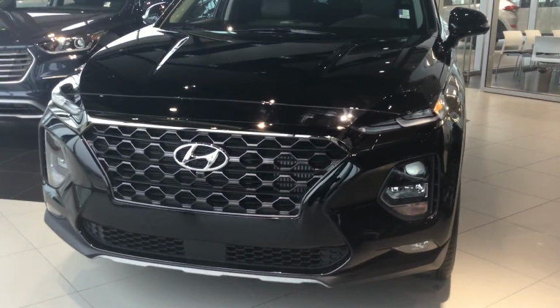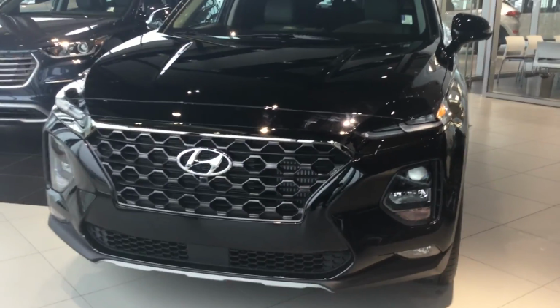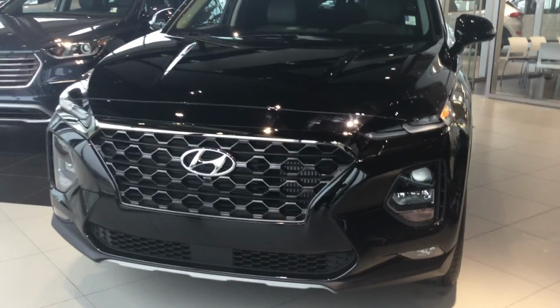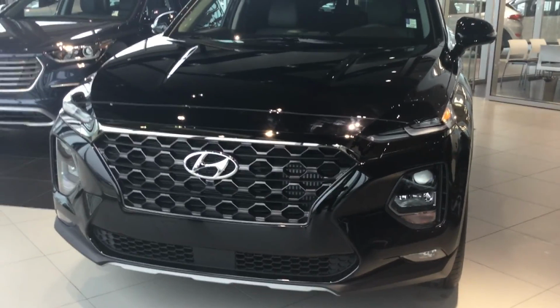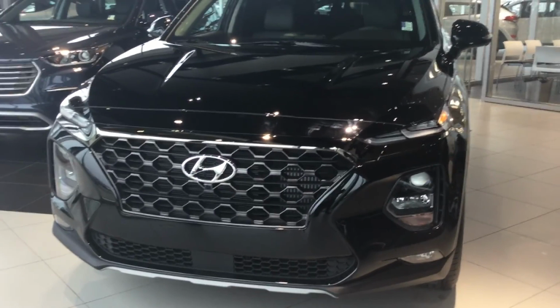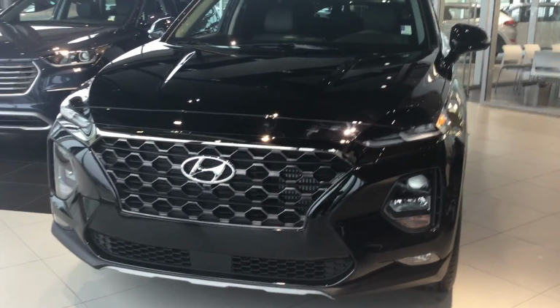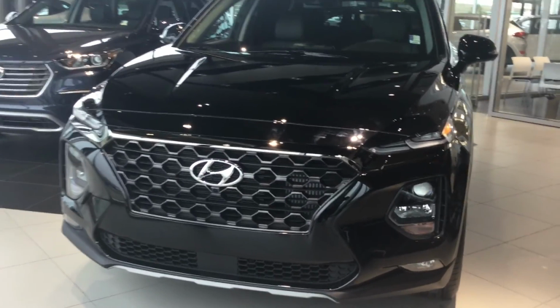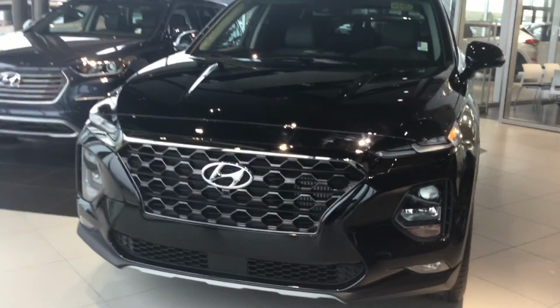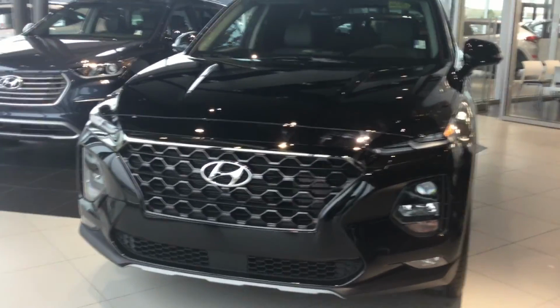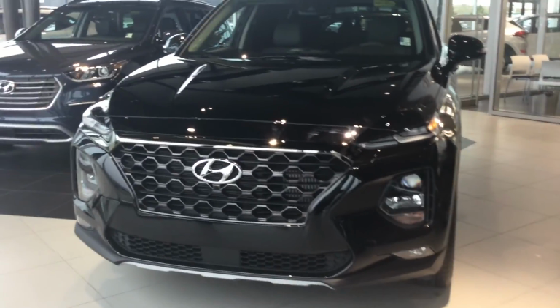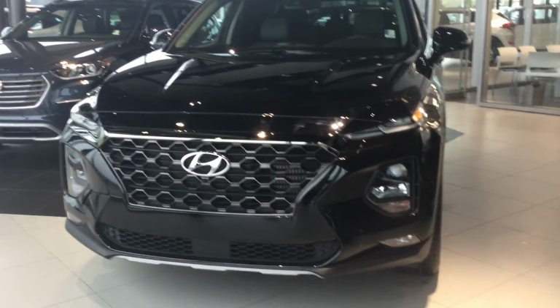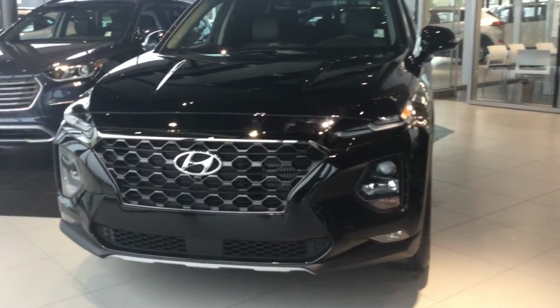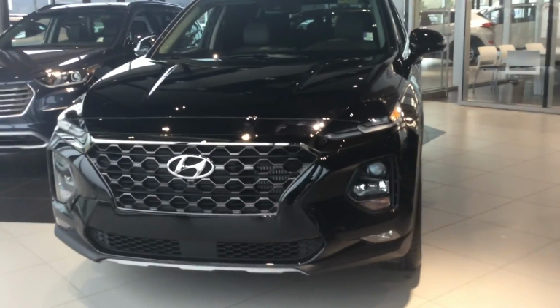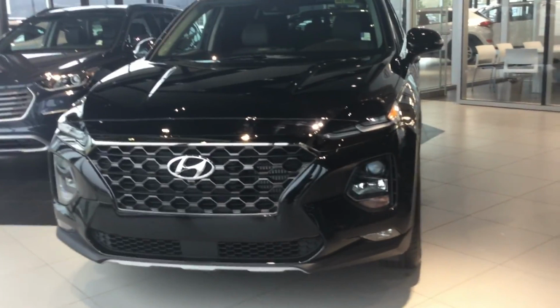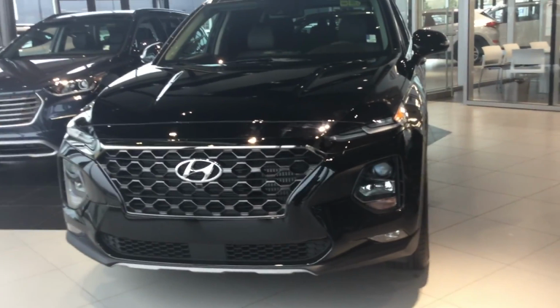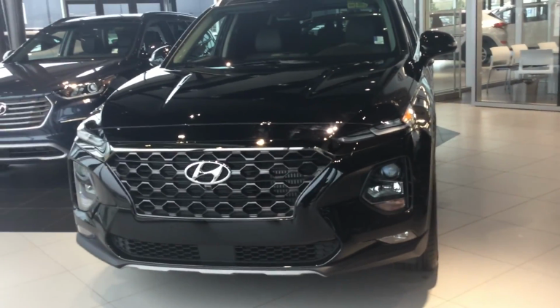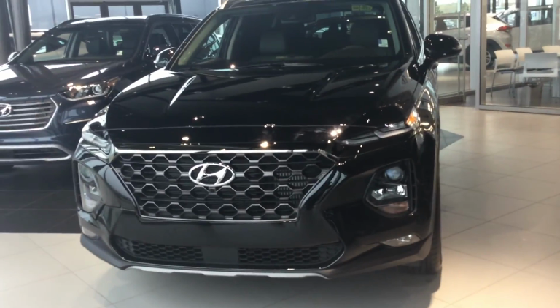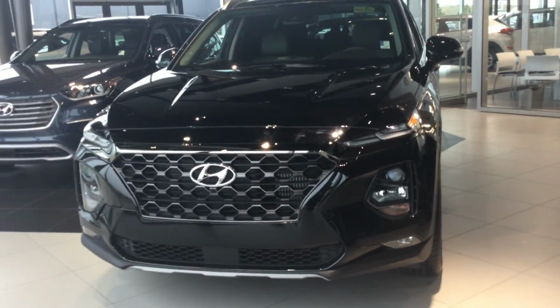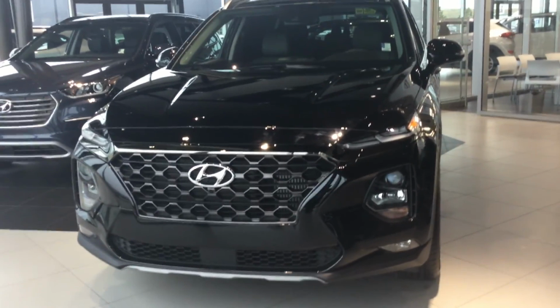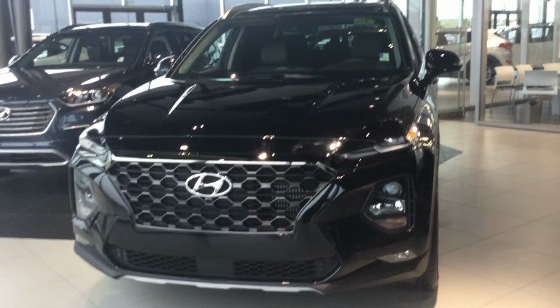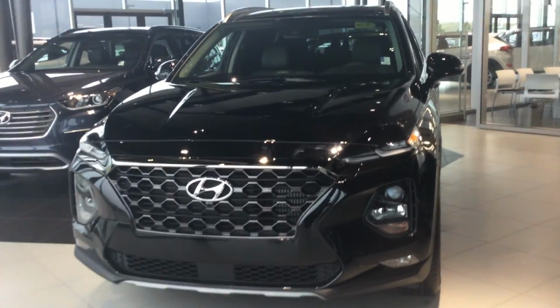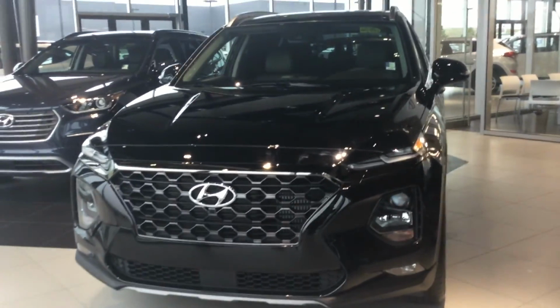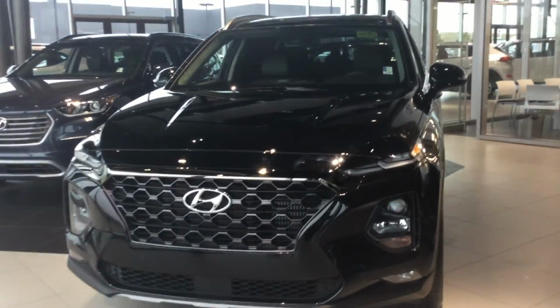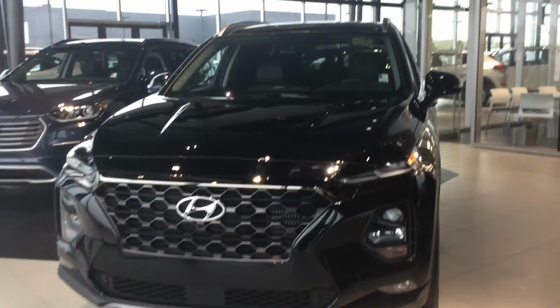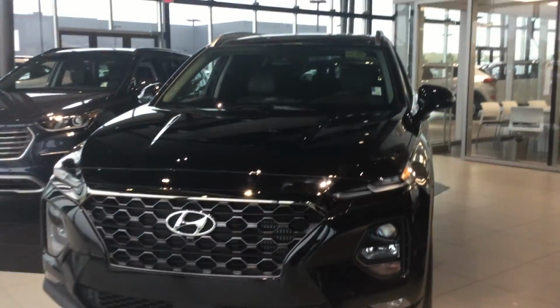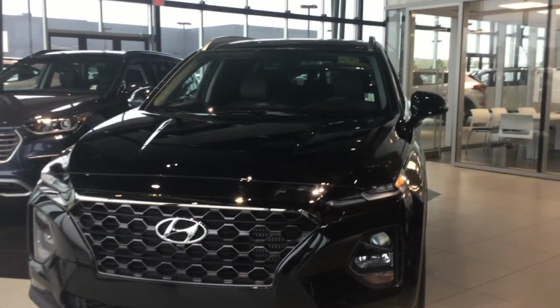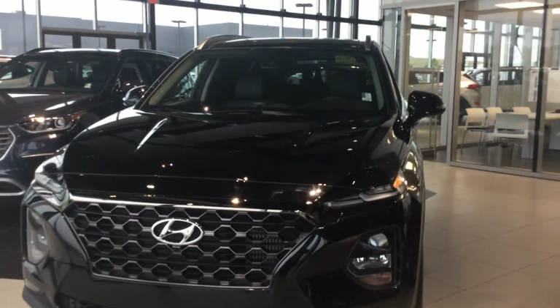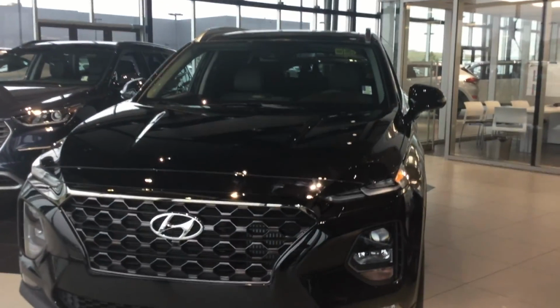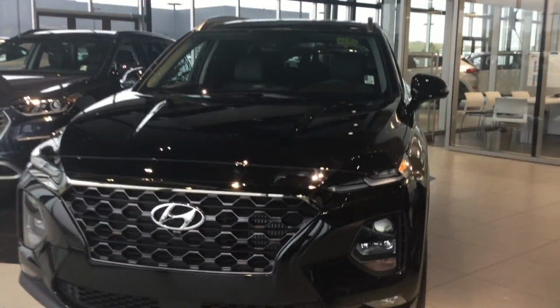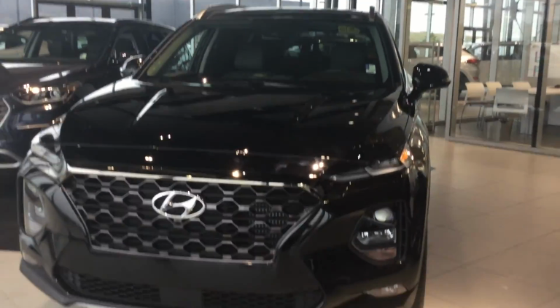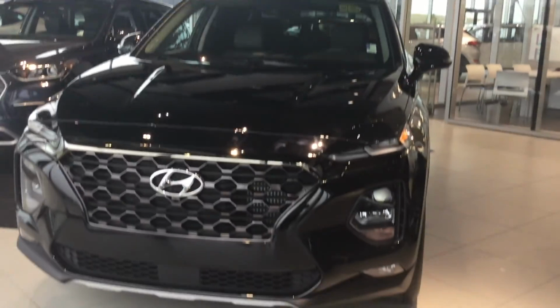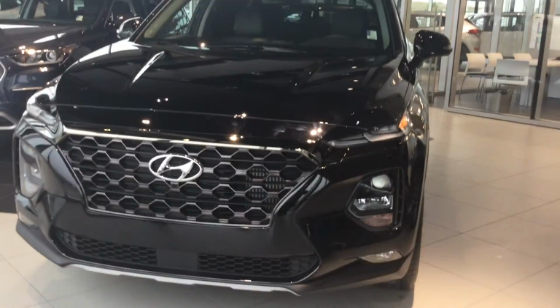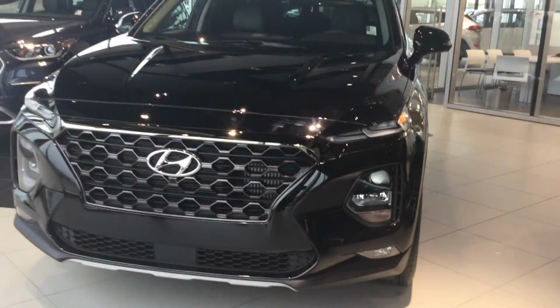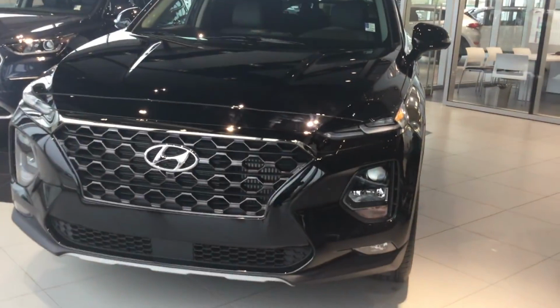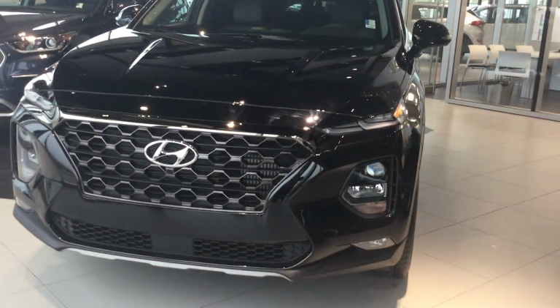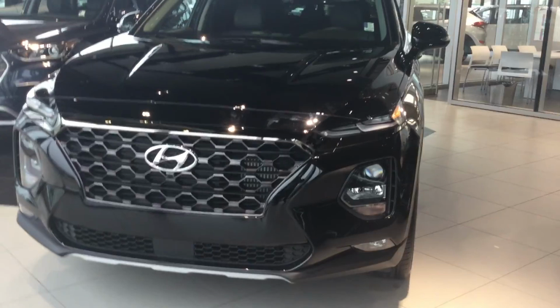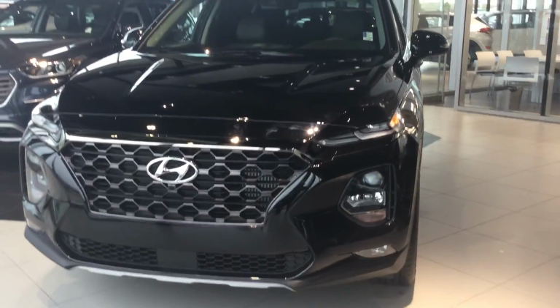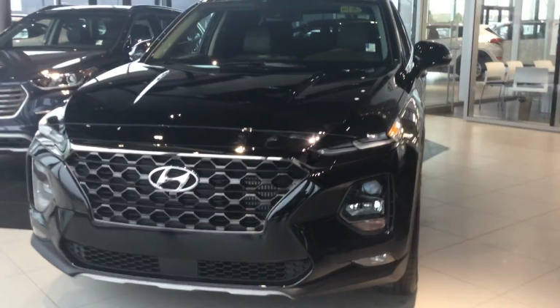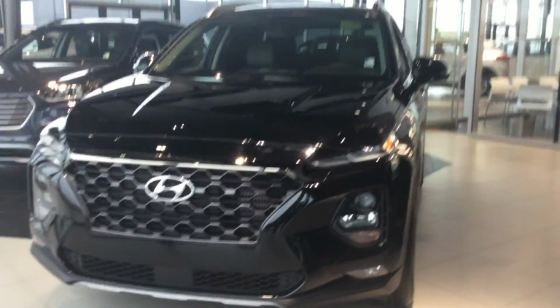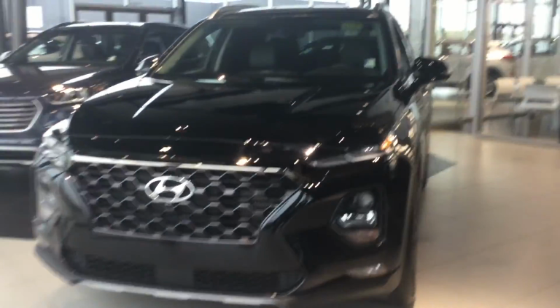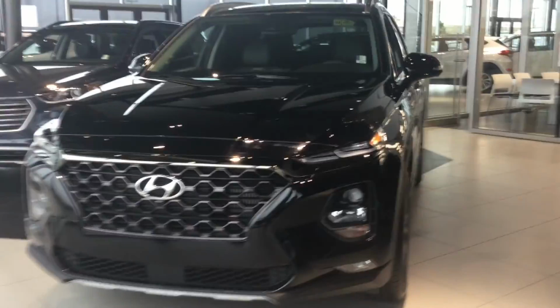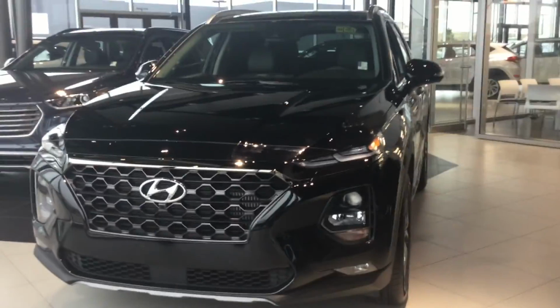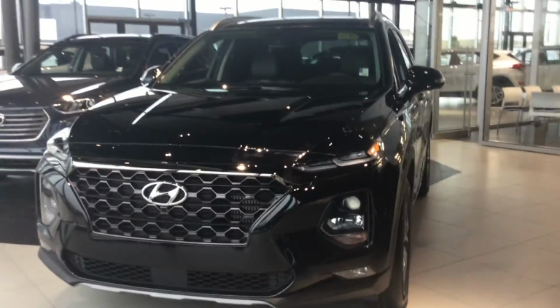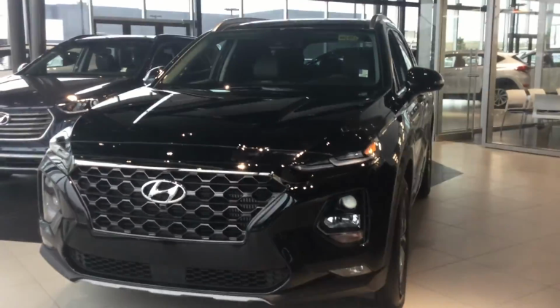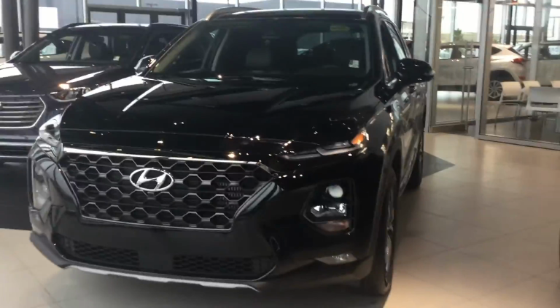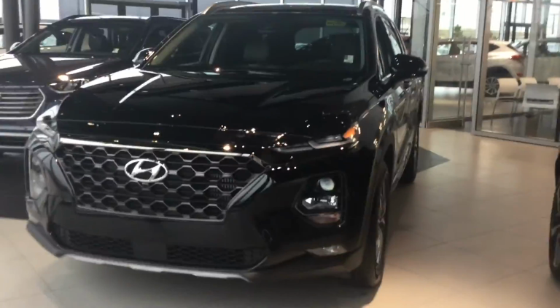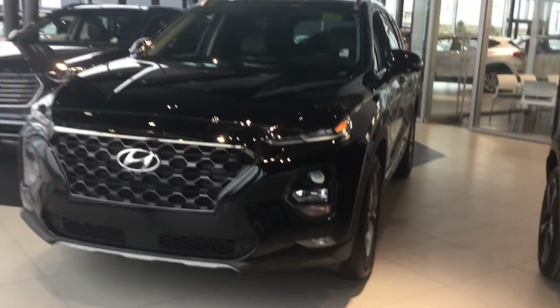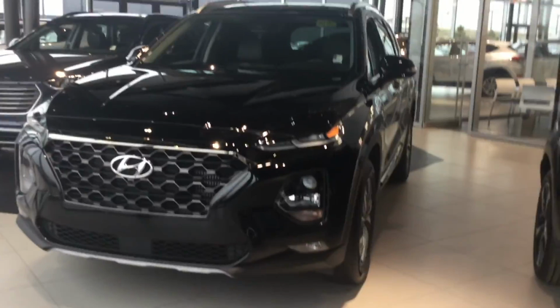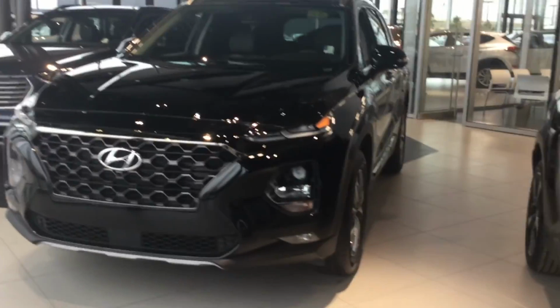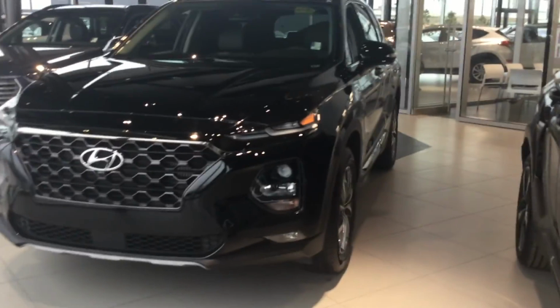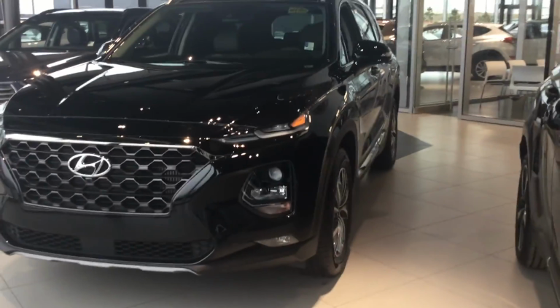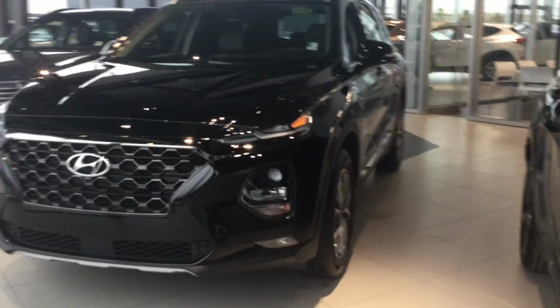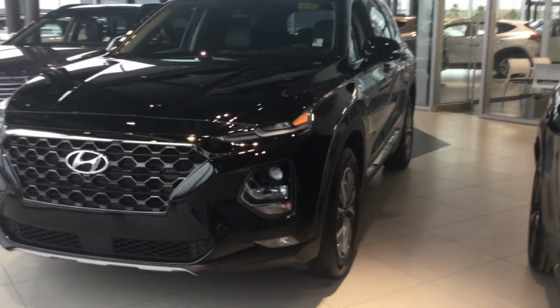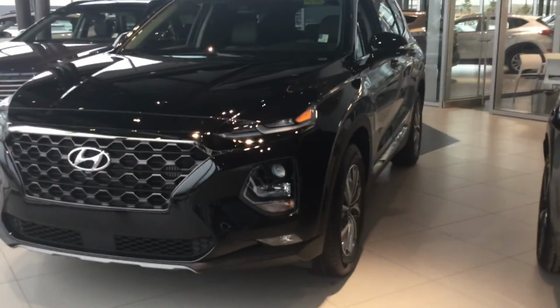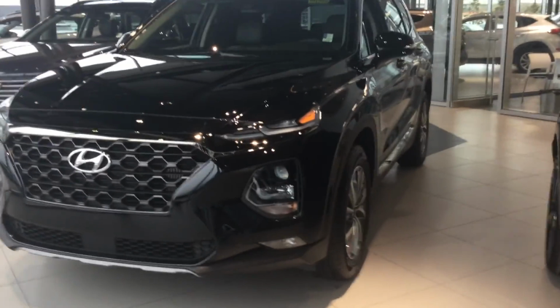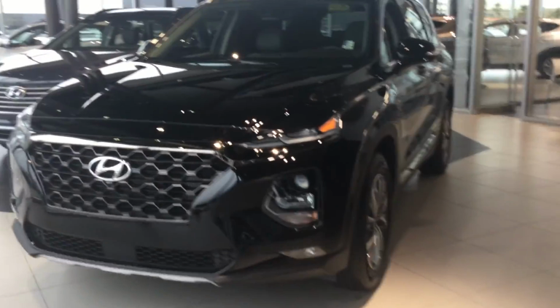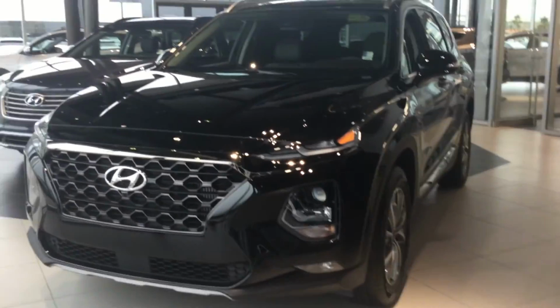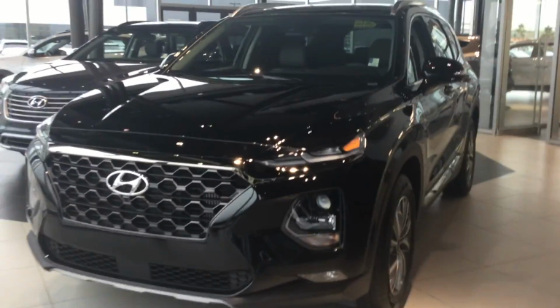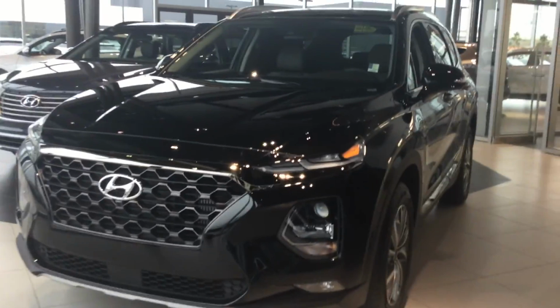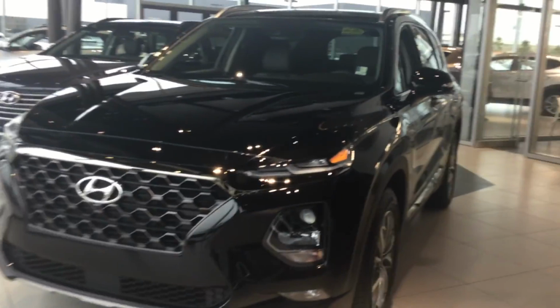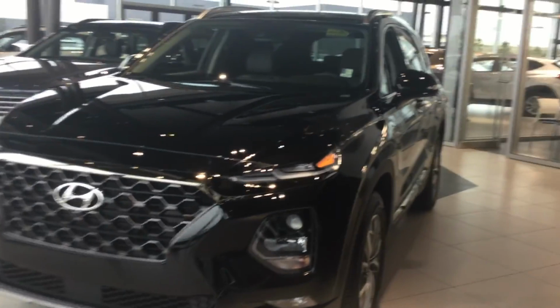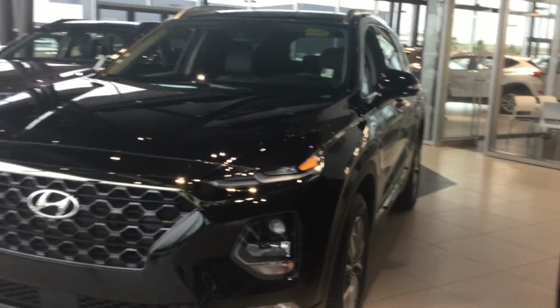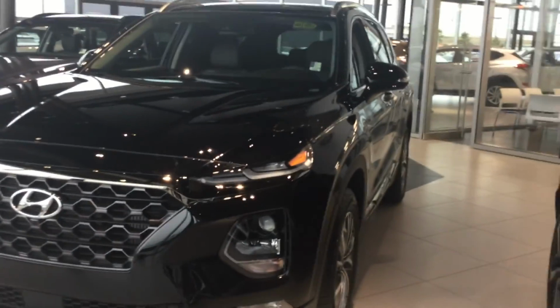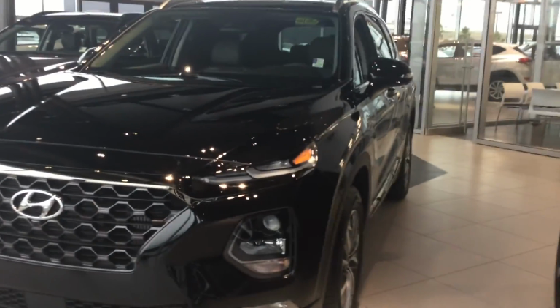Hey Francis, this is Tristan here from River City Hyundai, and today I have for you the 2019 Hyundai Santa Fe Luxury. As you can see, this is a very beautiful vehicle.